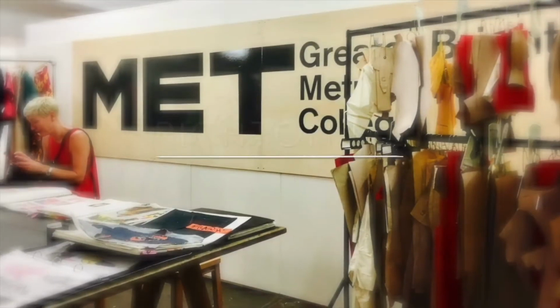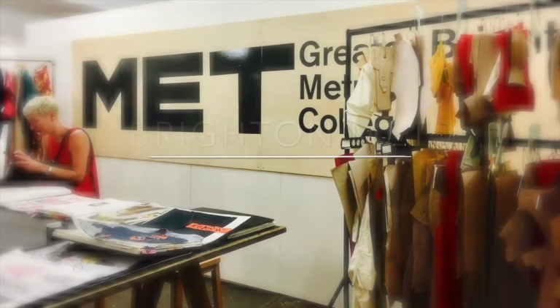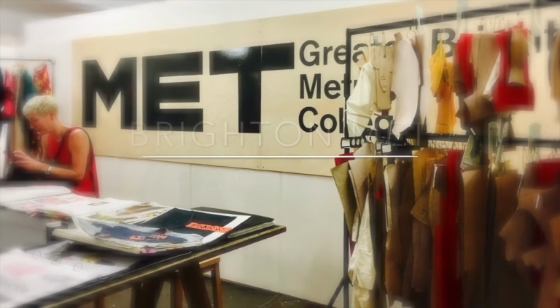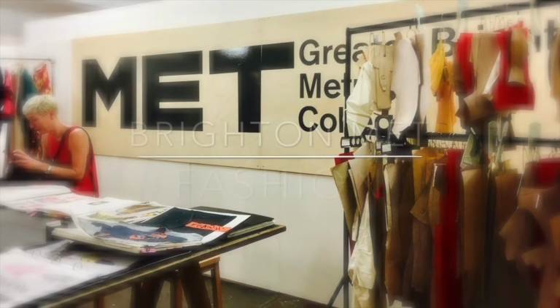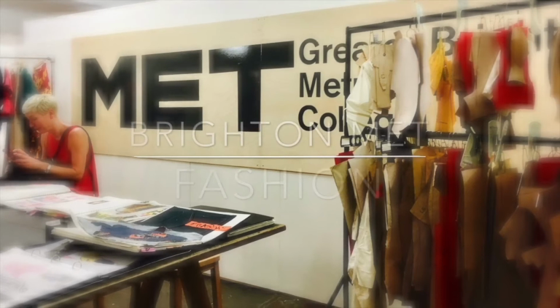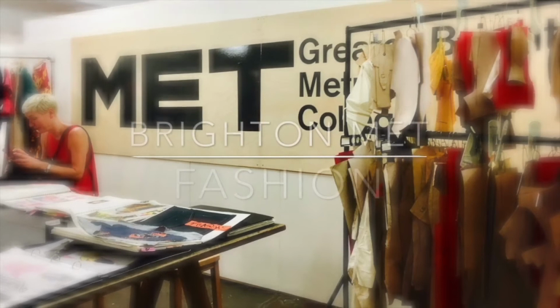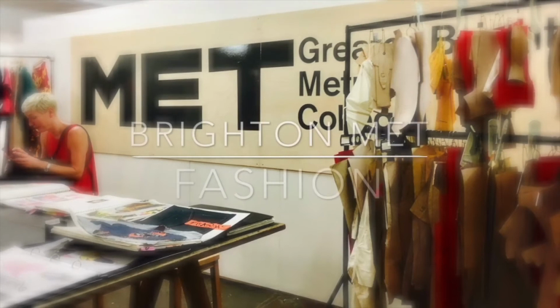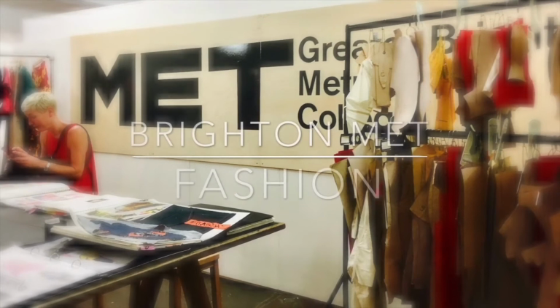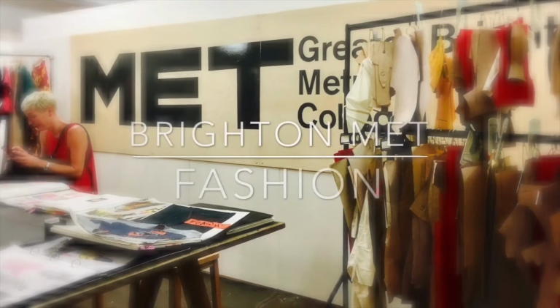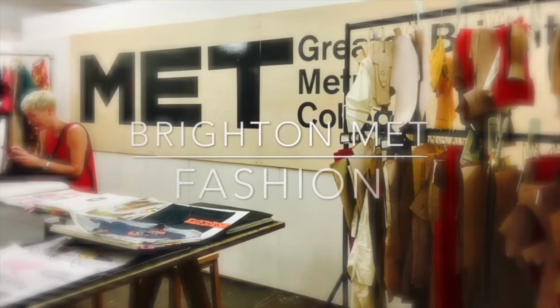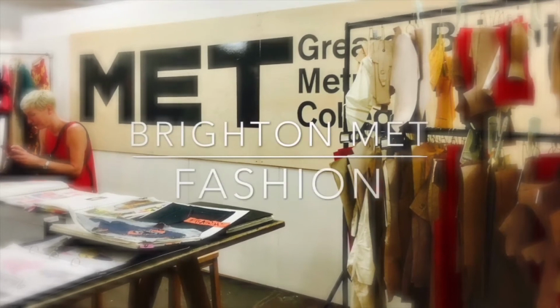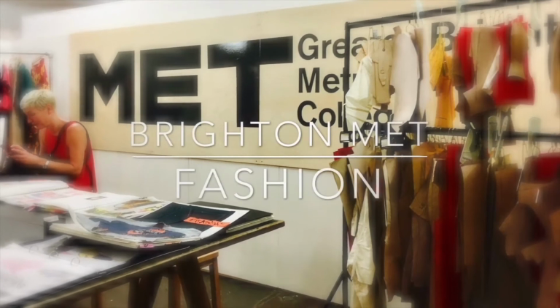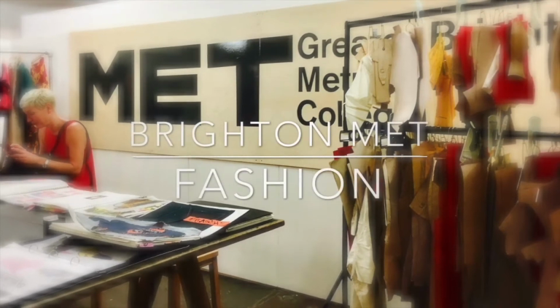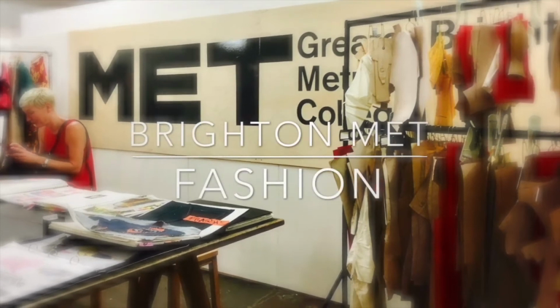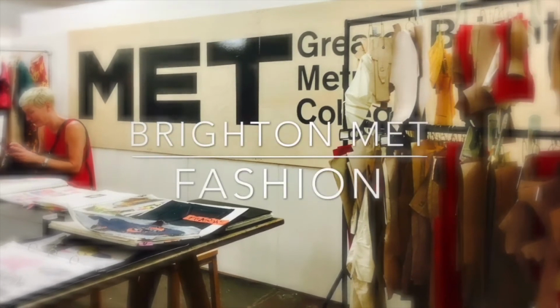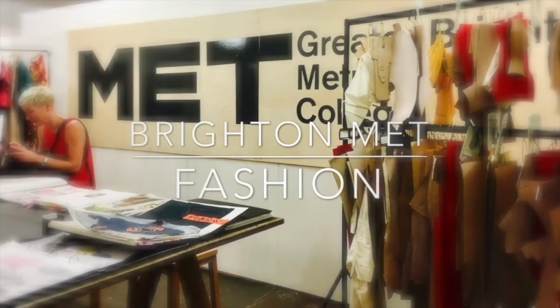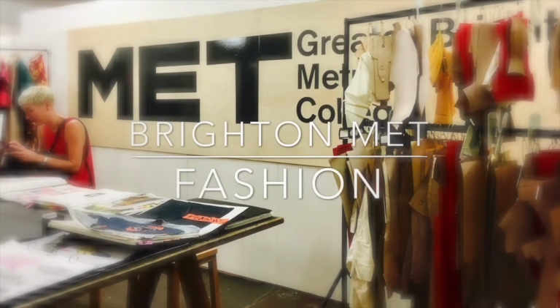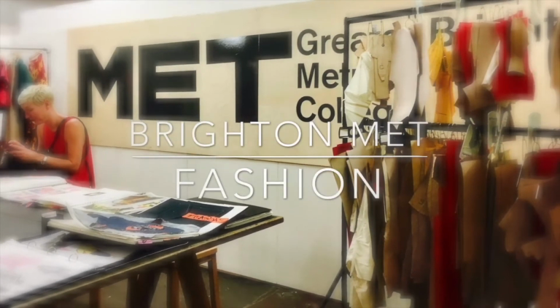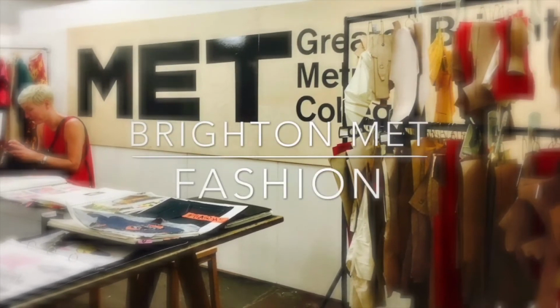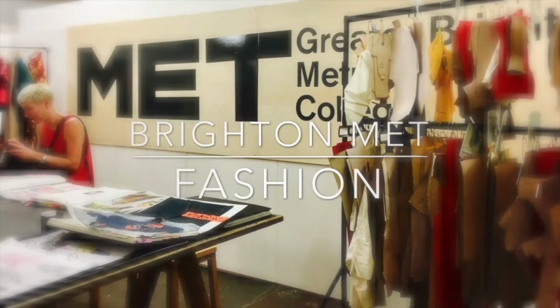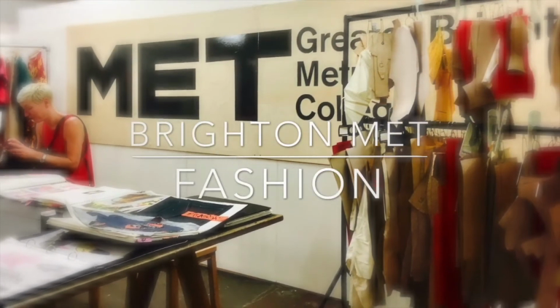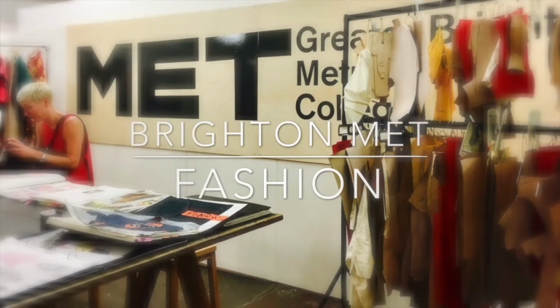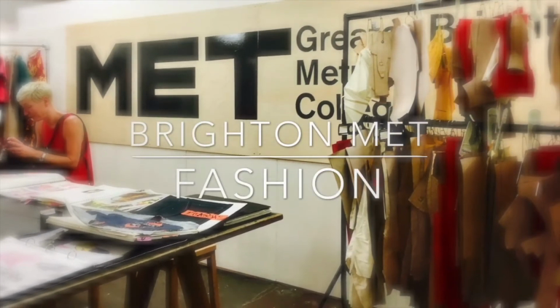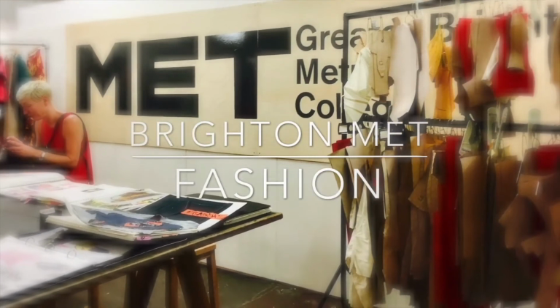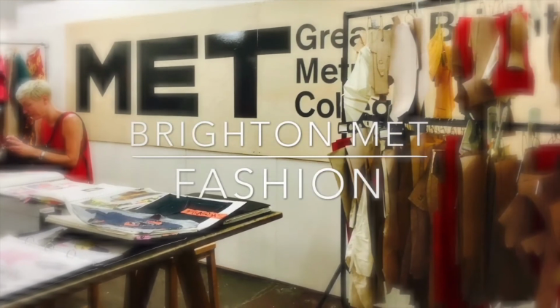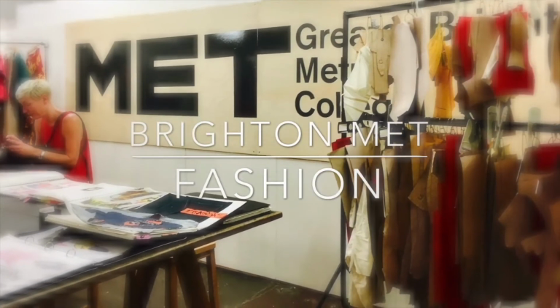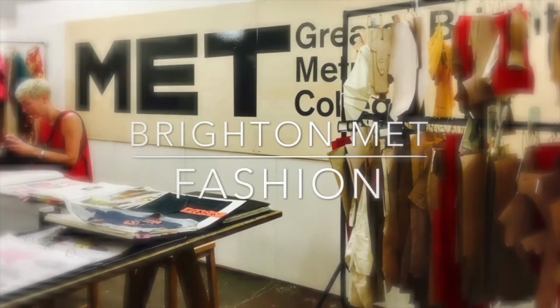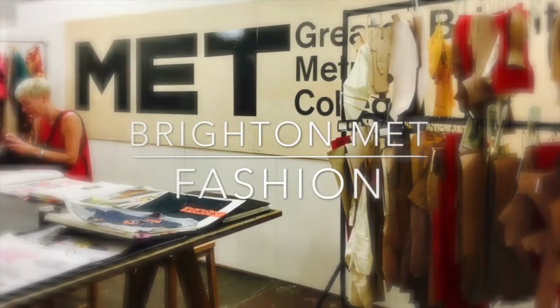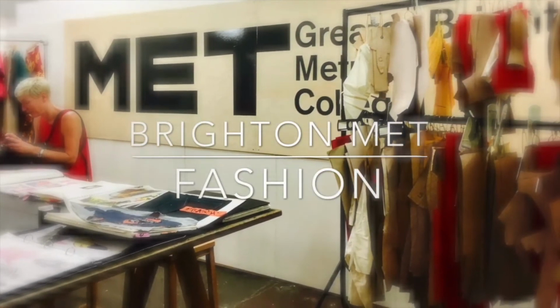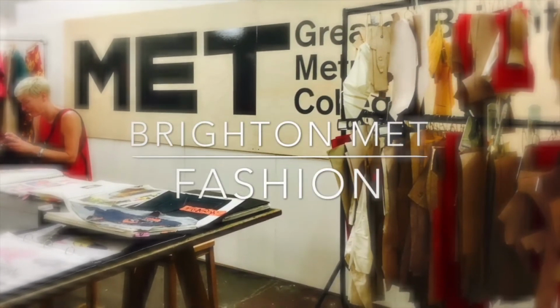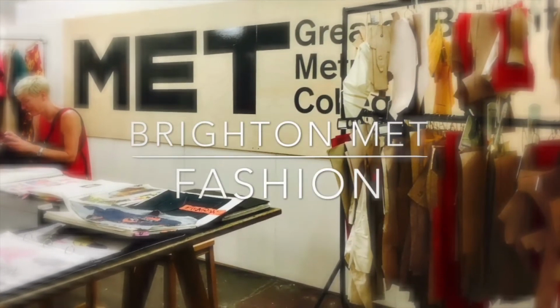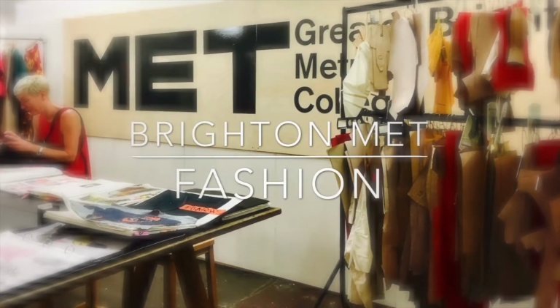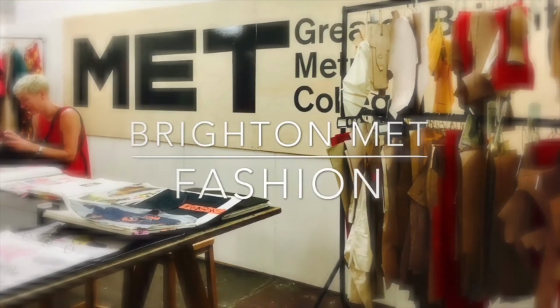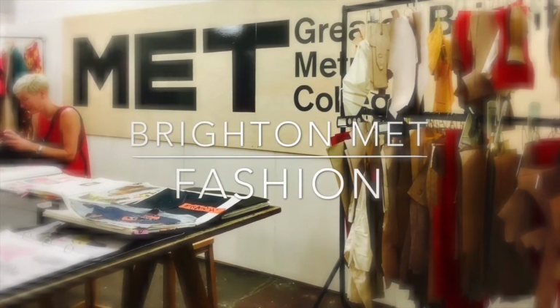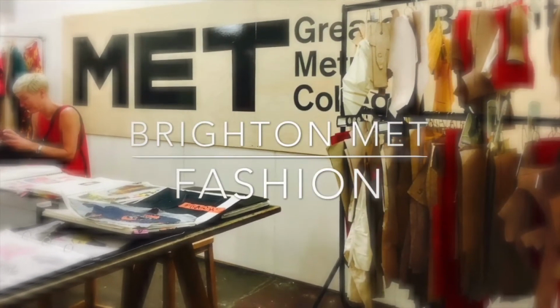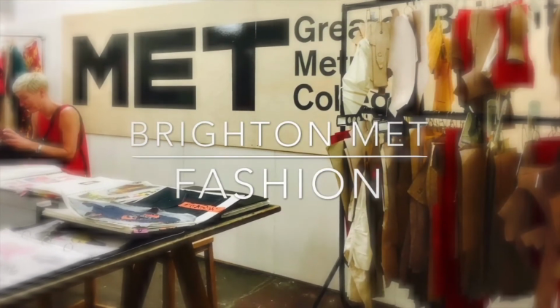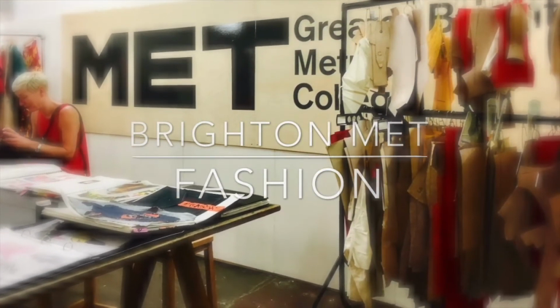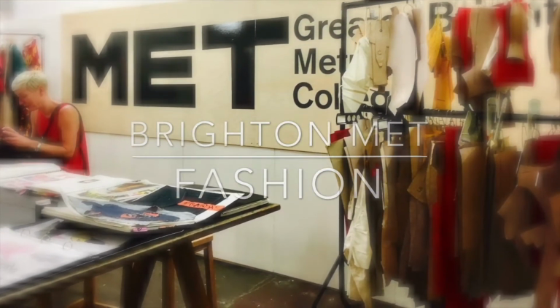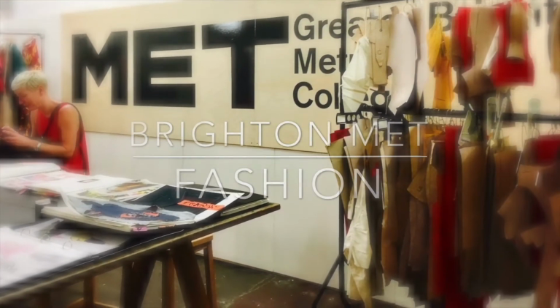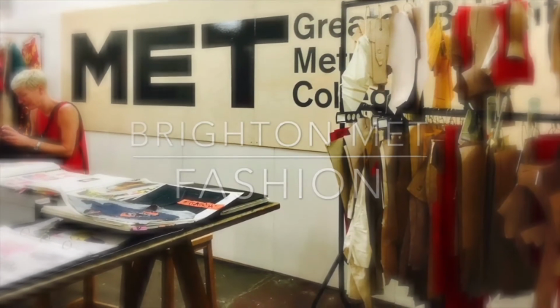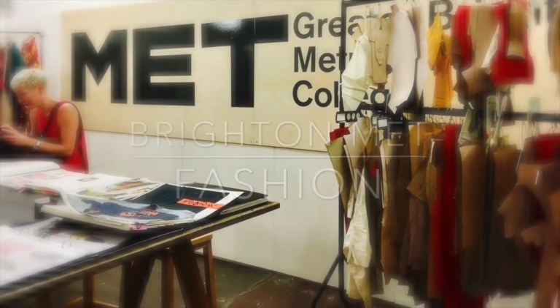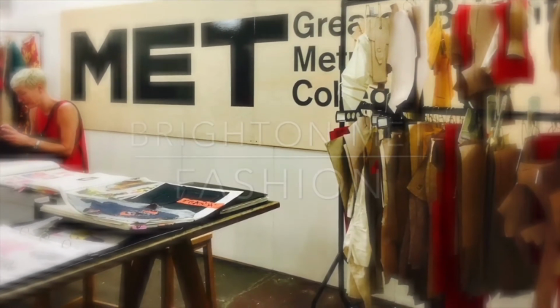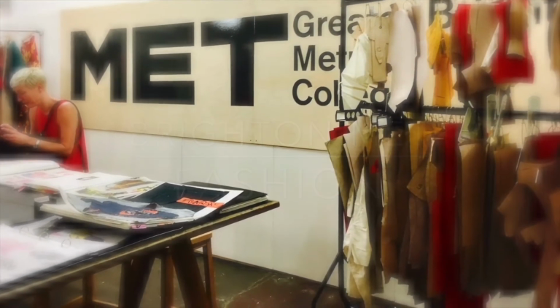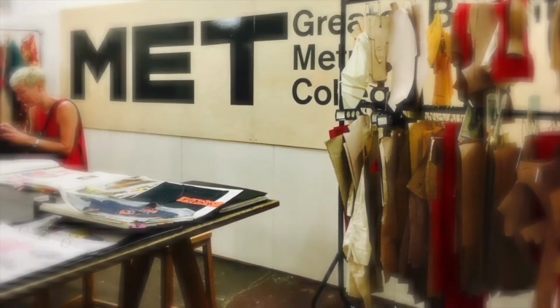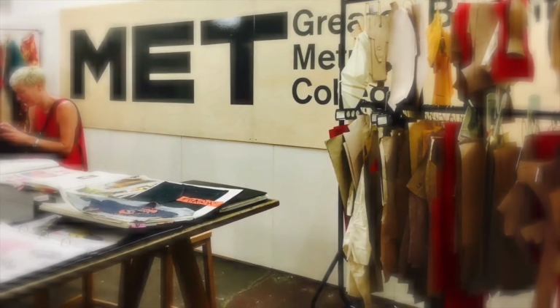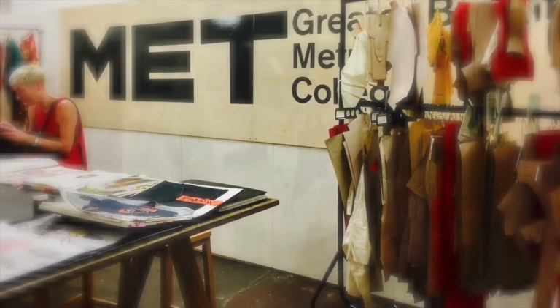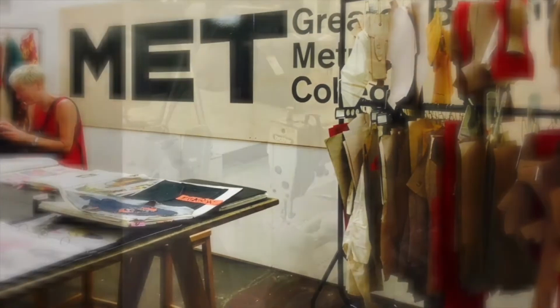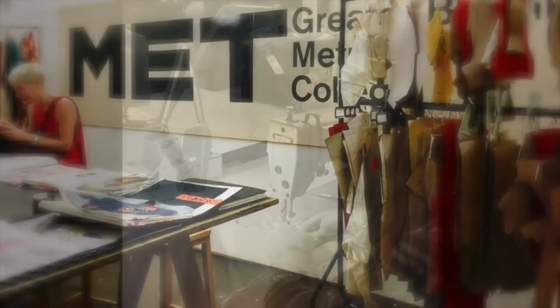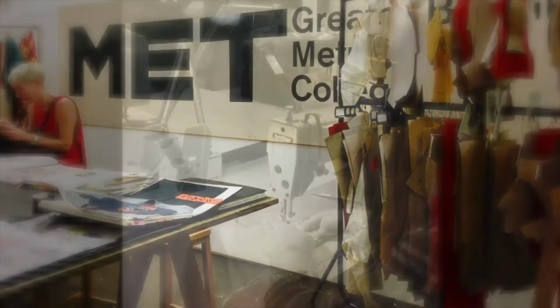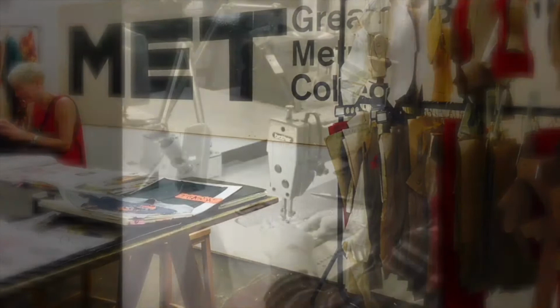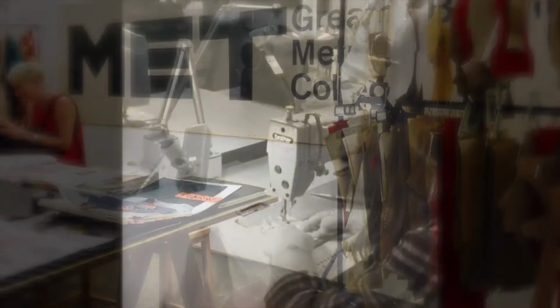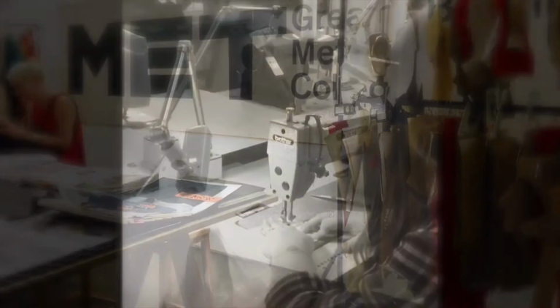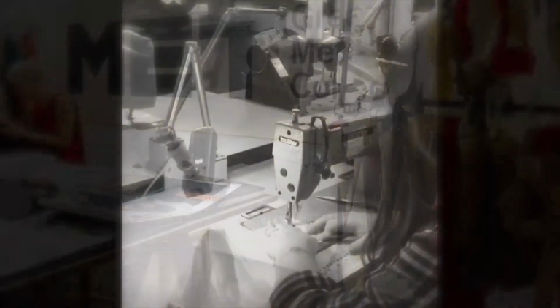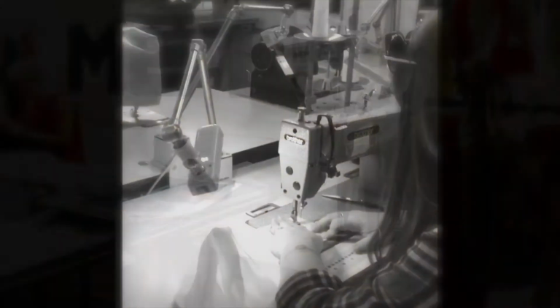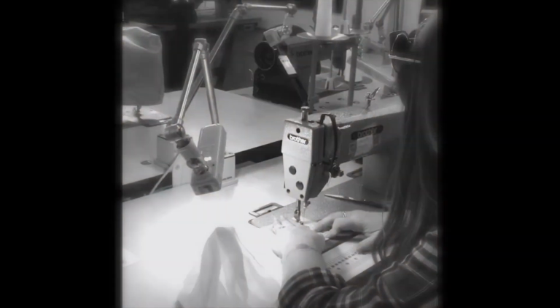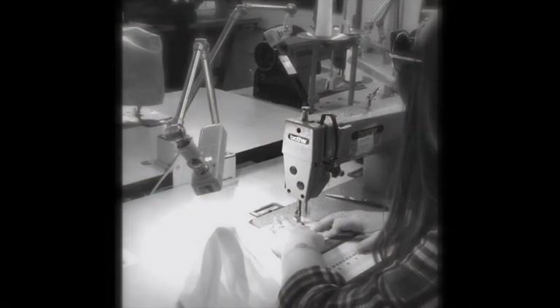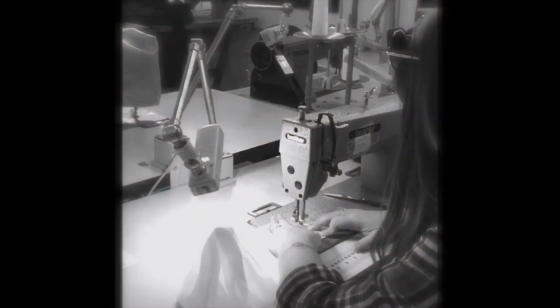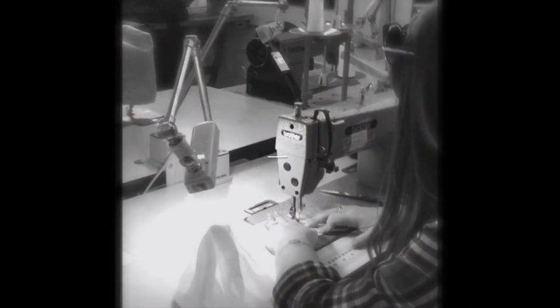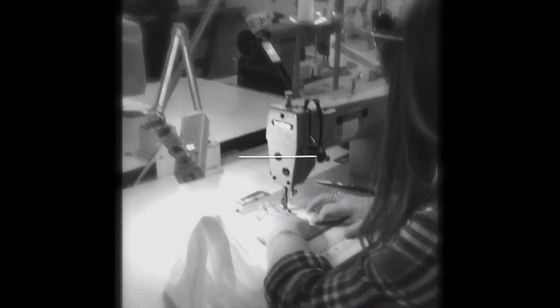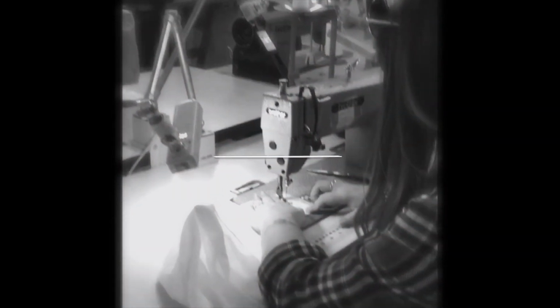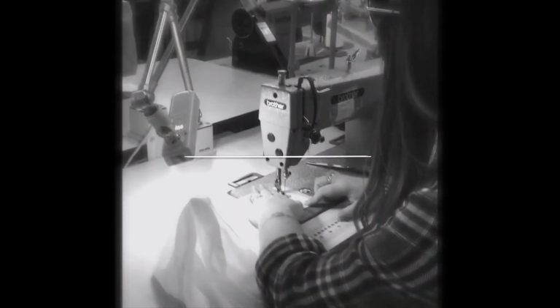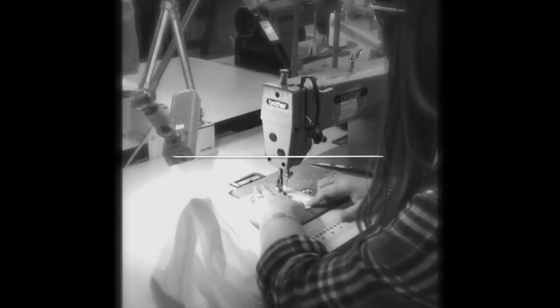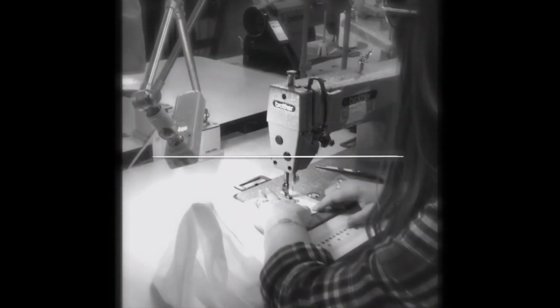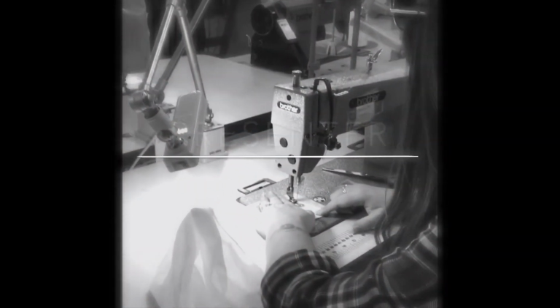Welcome to BA Fashion at Brighton Met. This quick tutorial will help you to get the right equipment for professional pattern cutting.